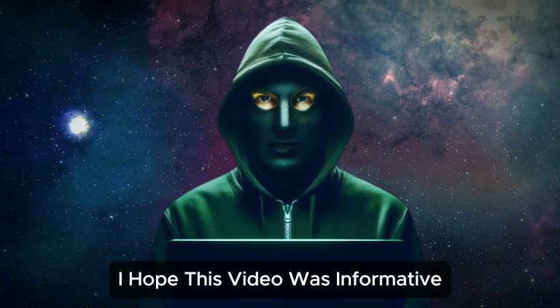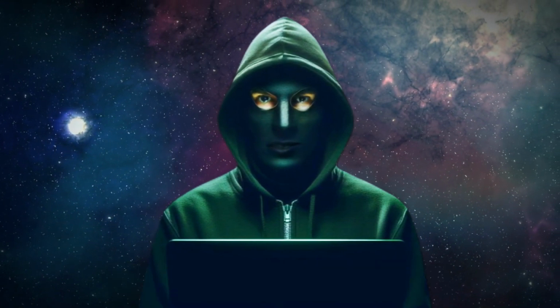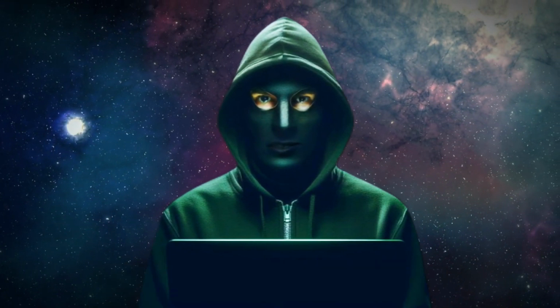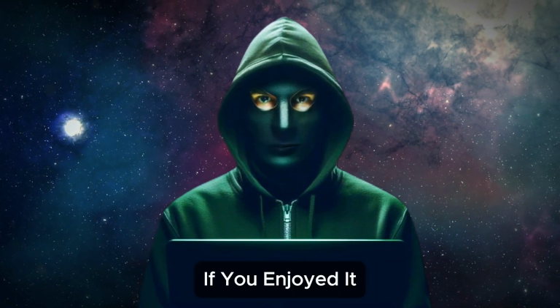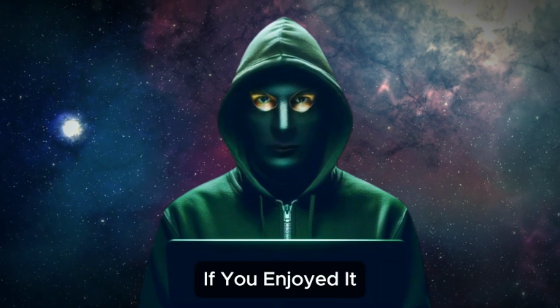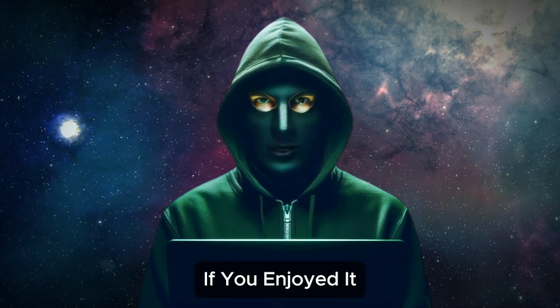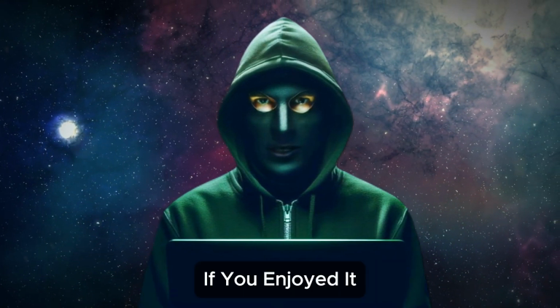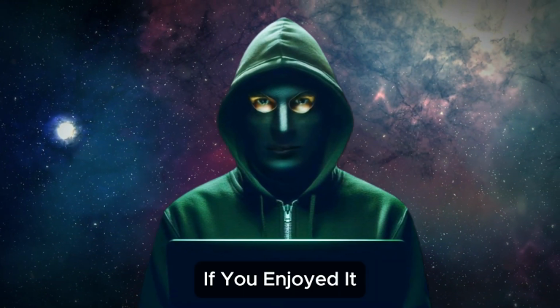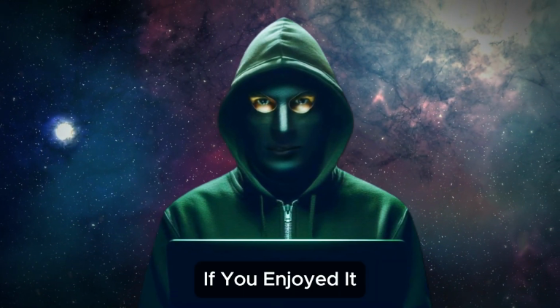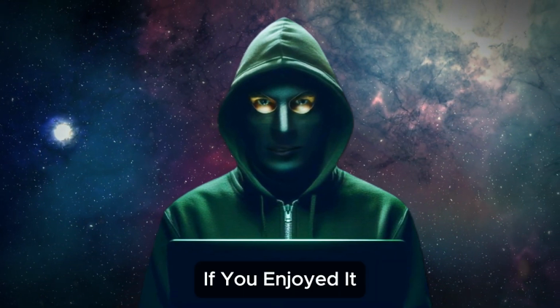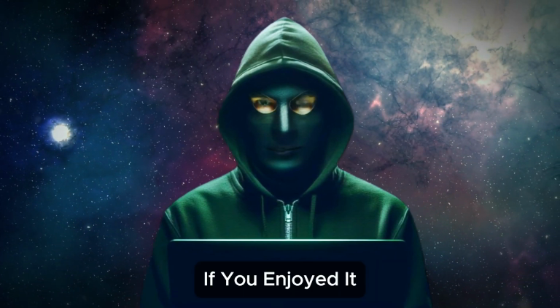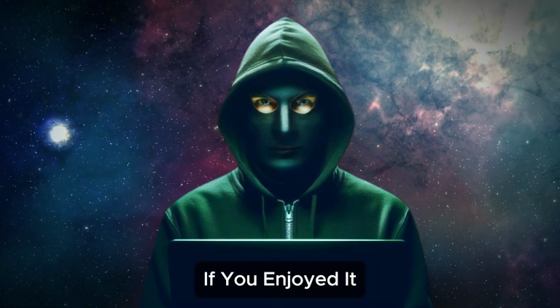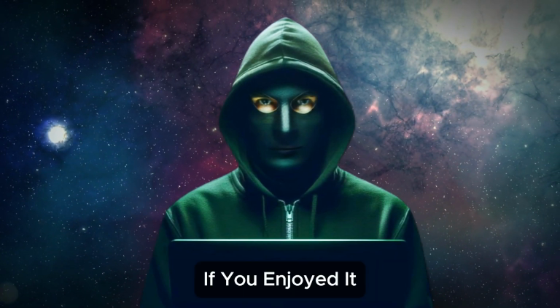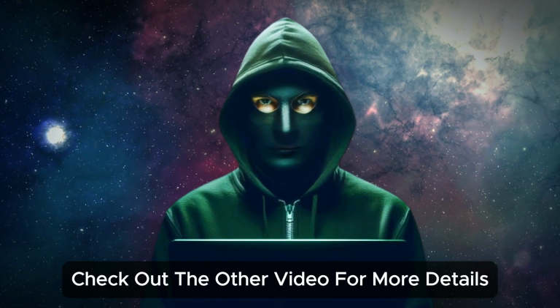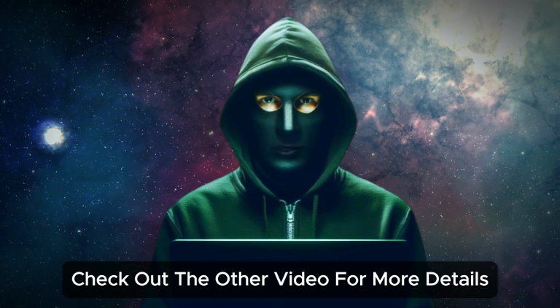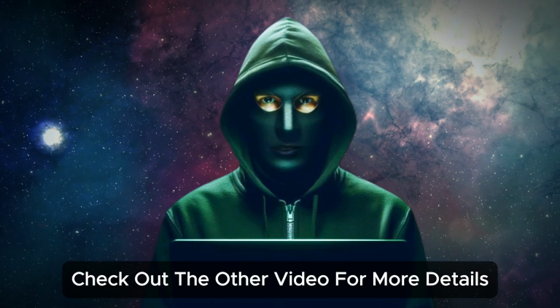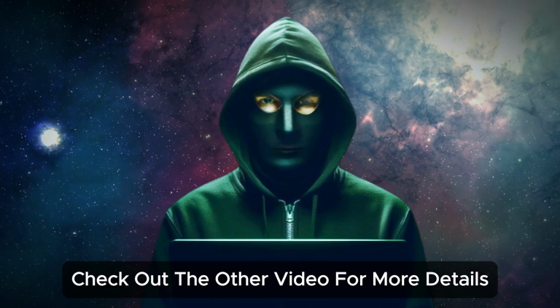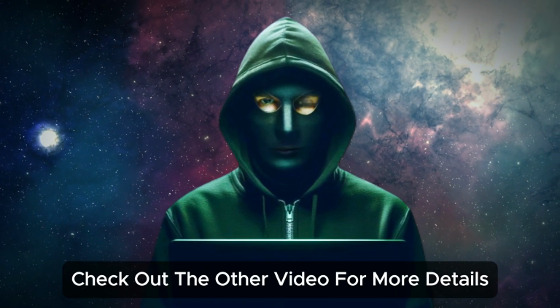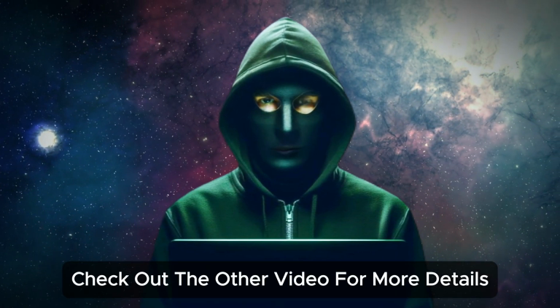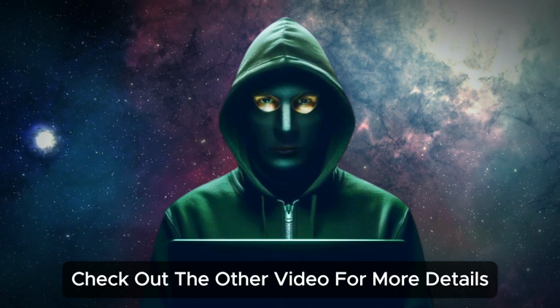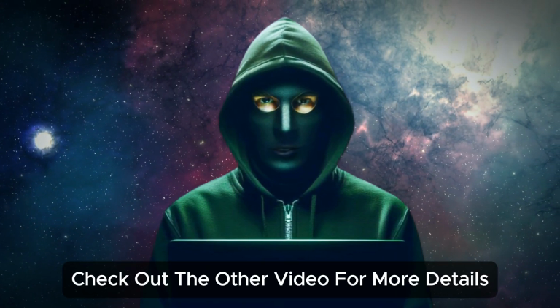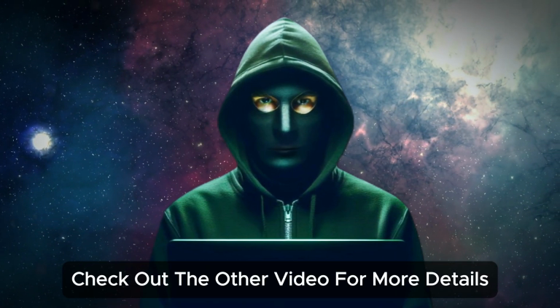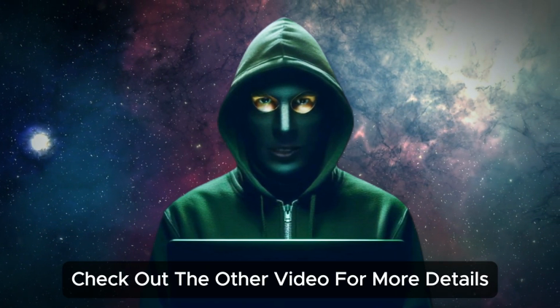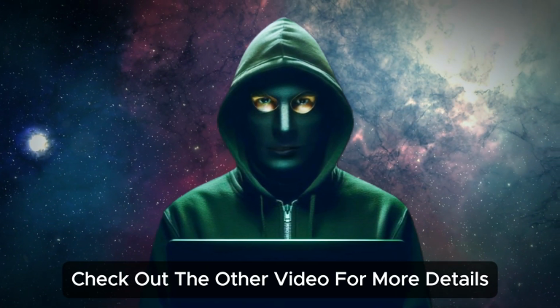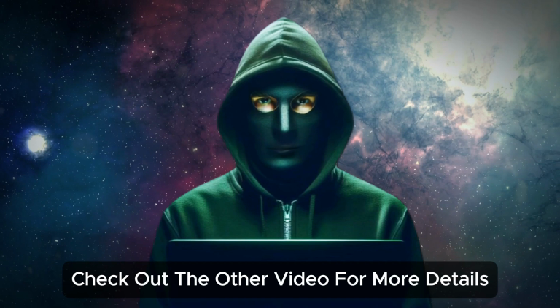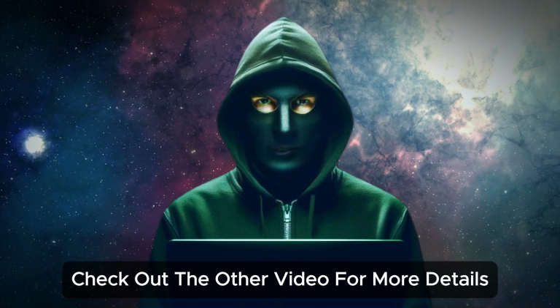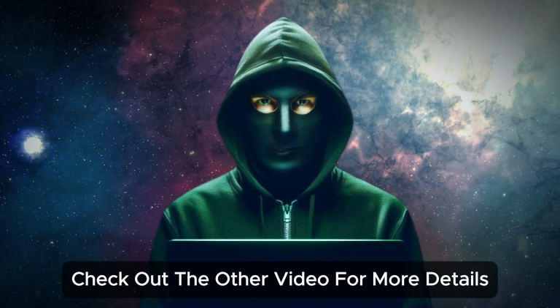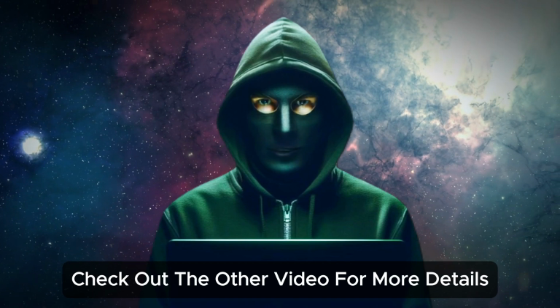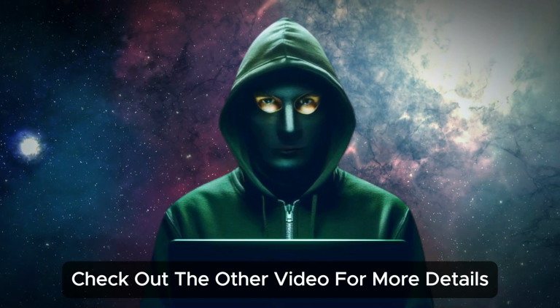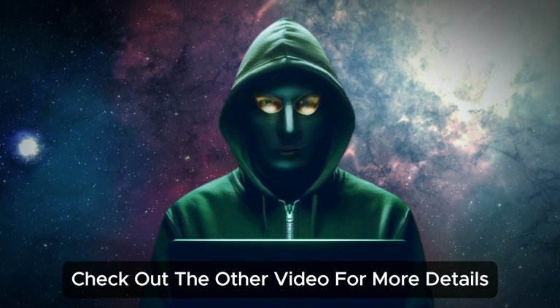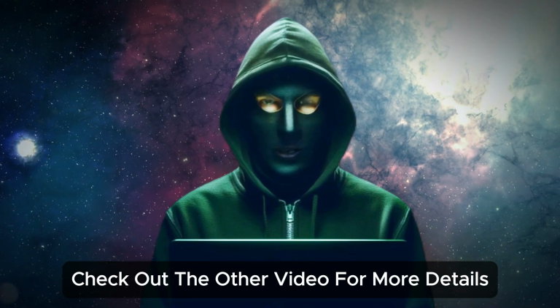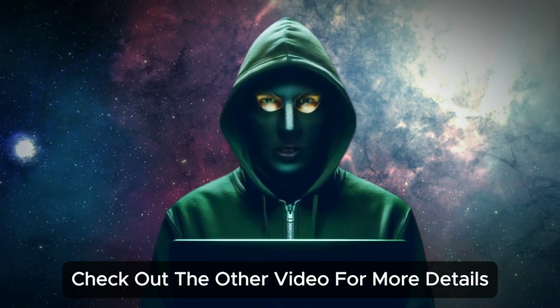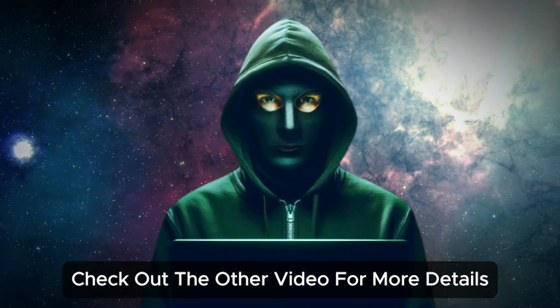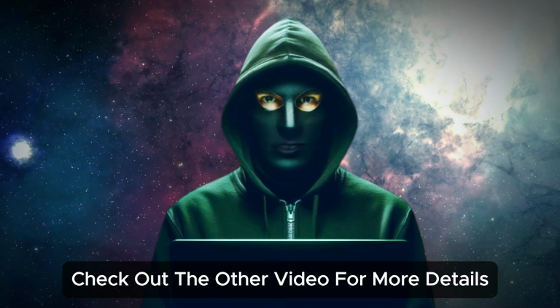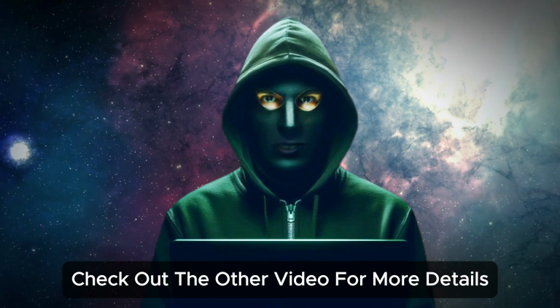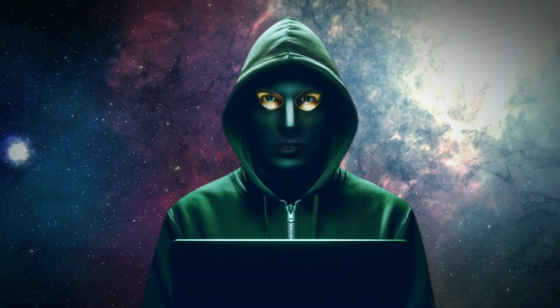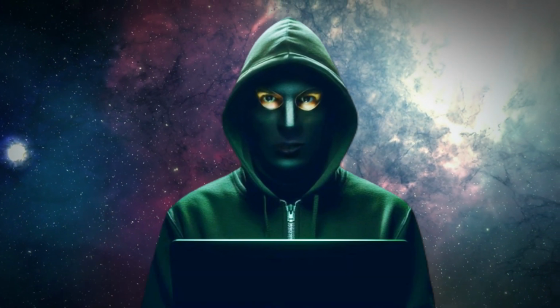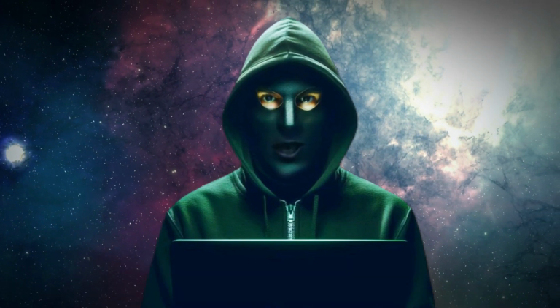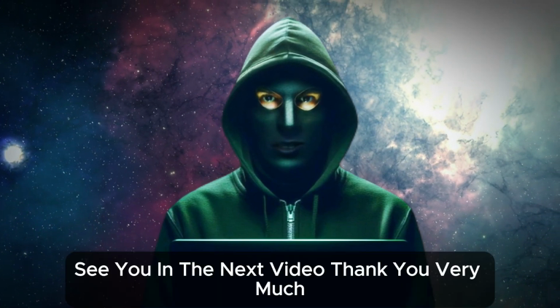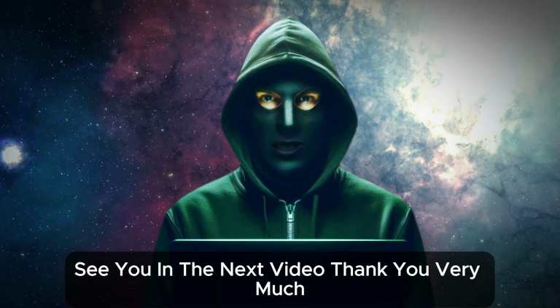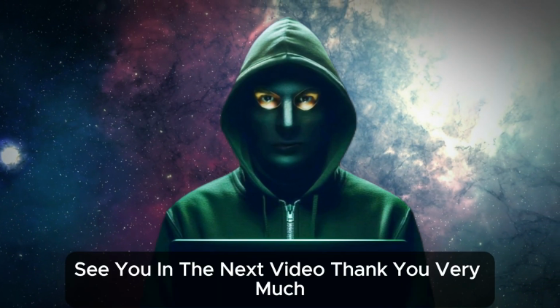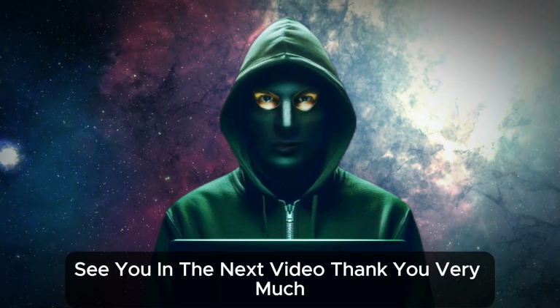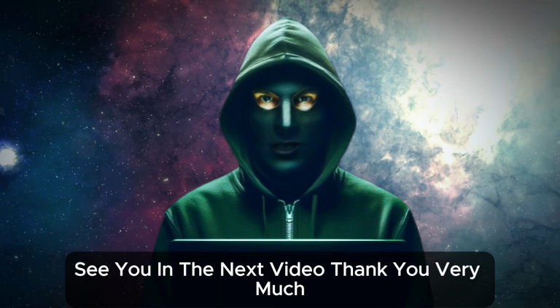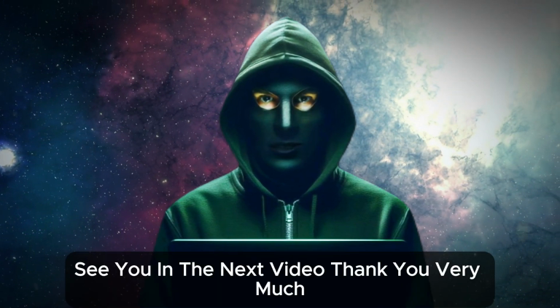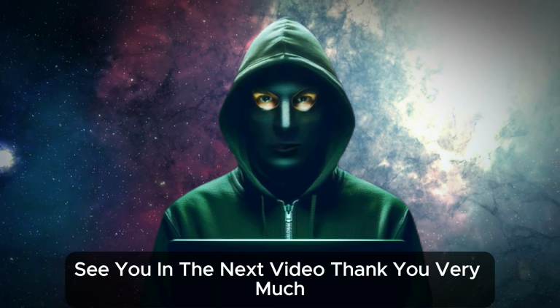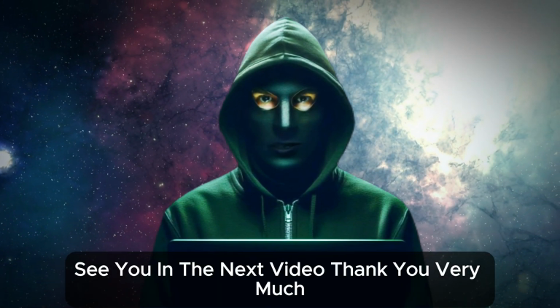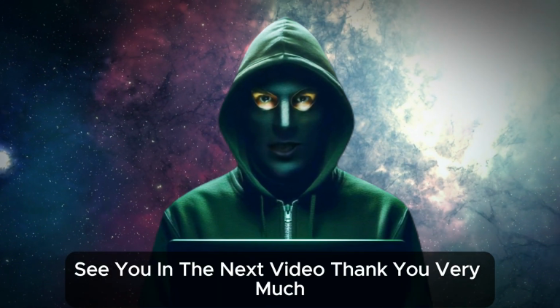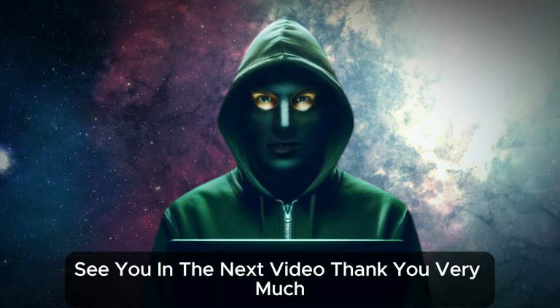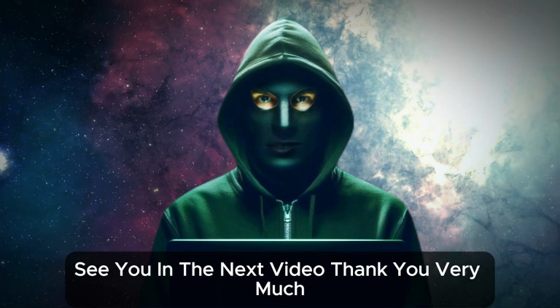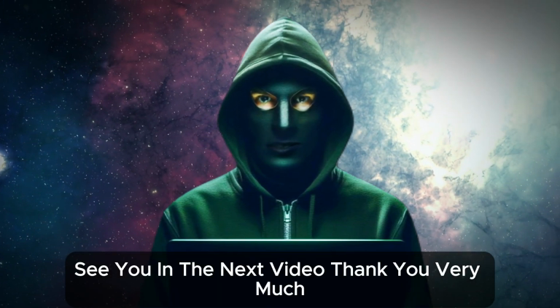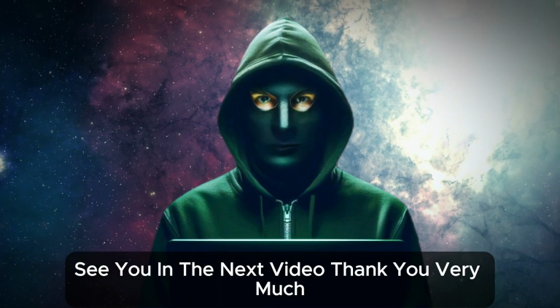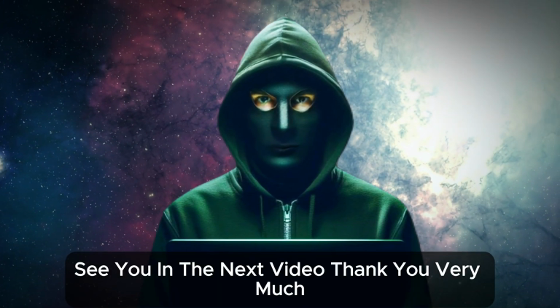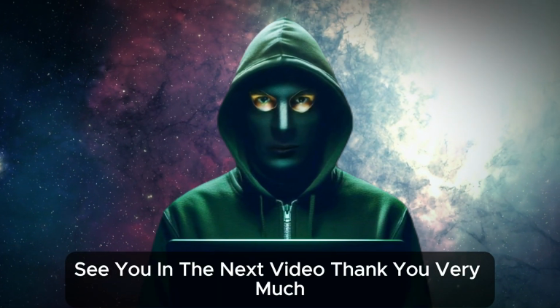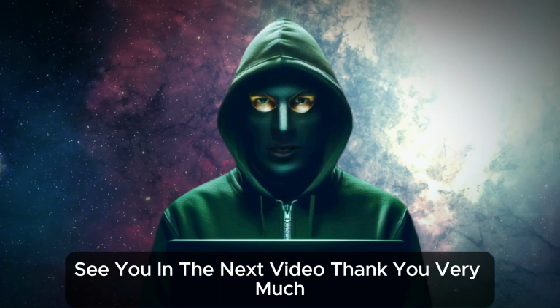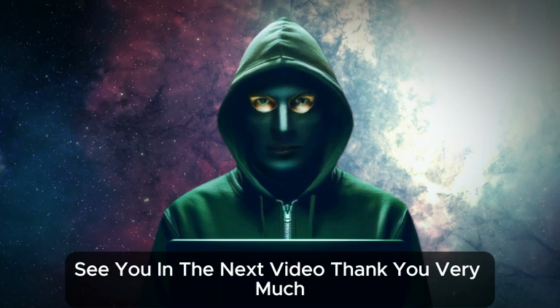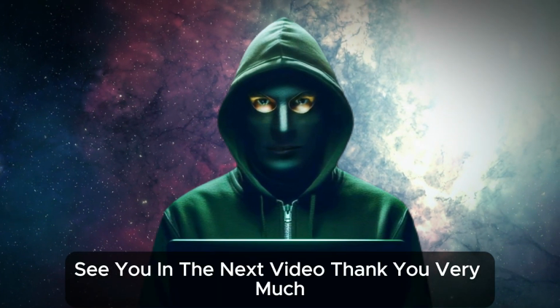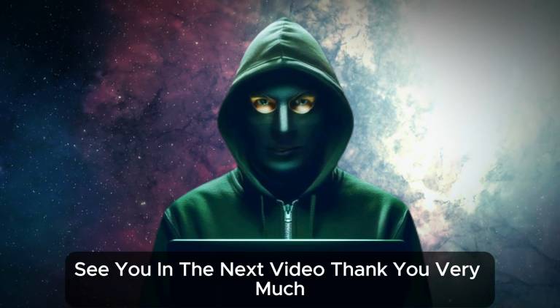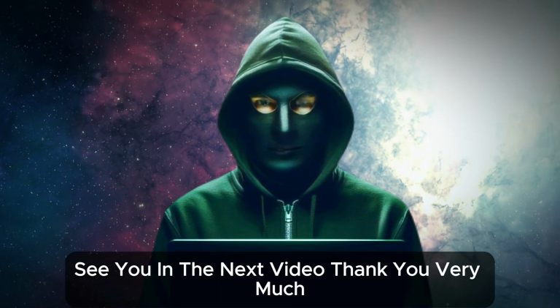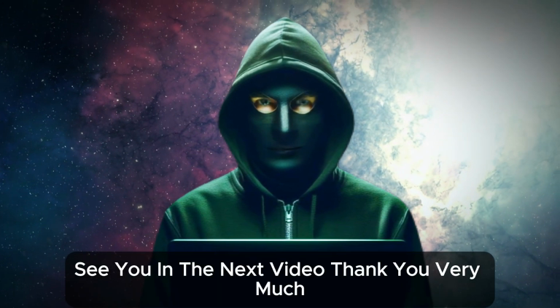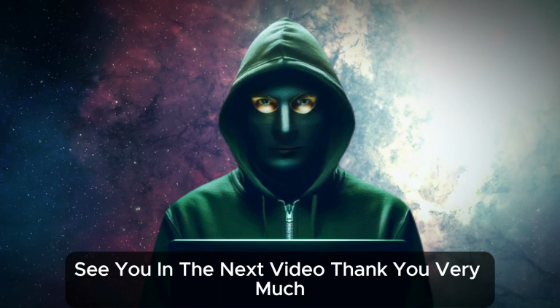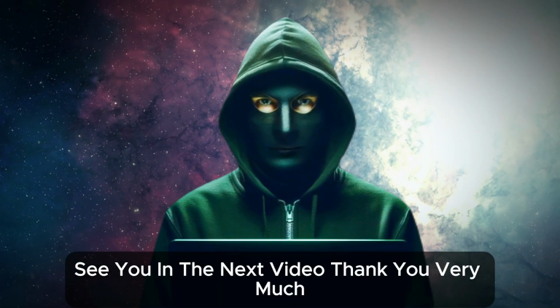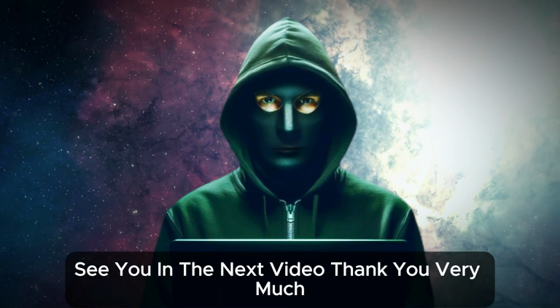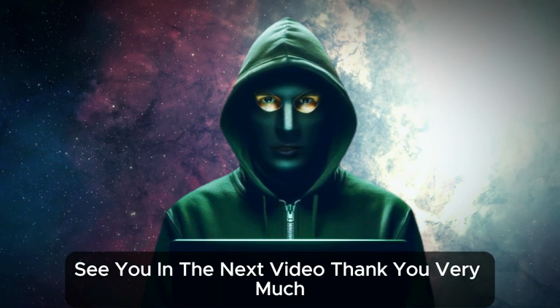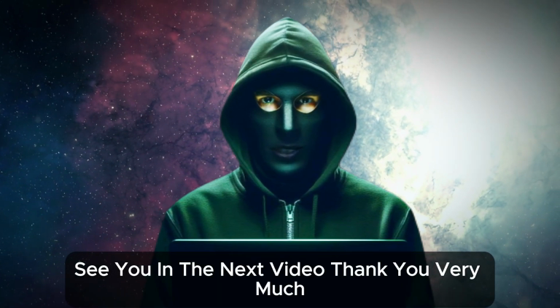I hope this video was informative. If you enjoyed it, check out the other video for more details. See you in the next video. Thank you very much.